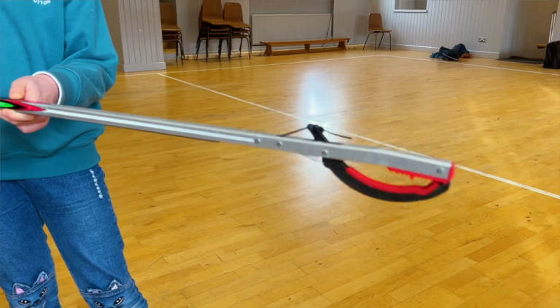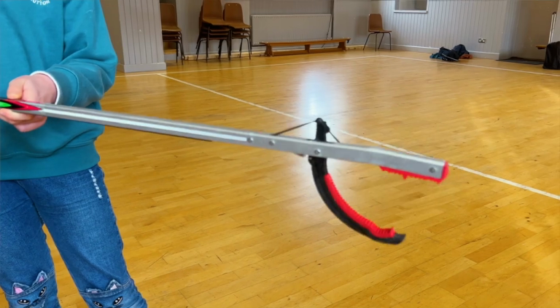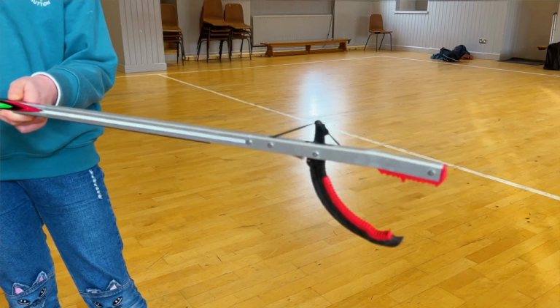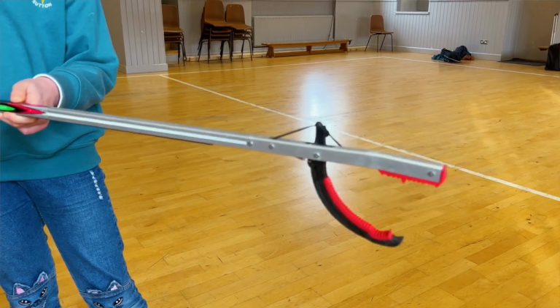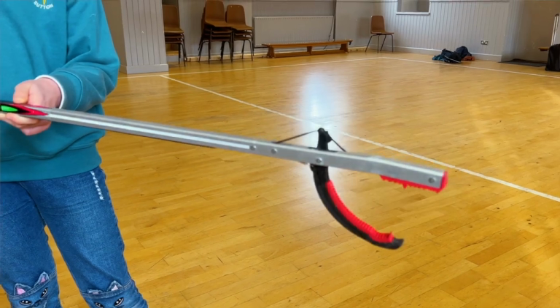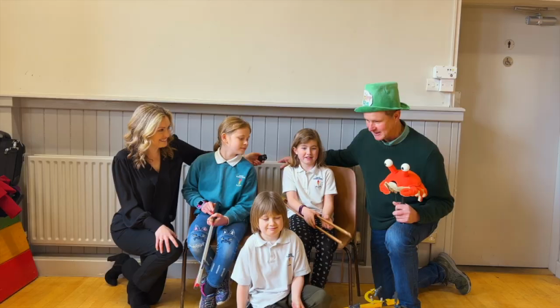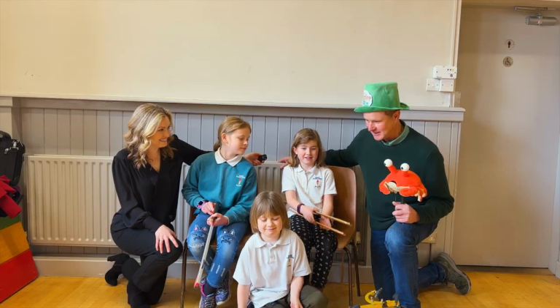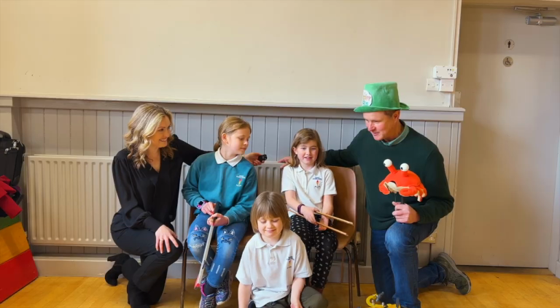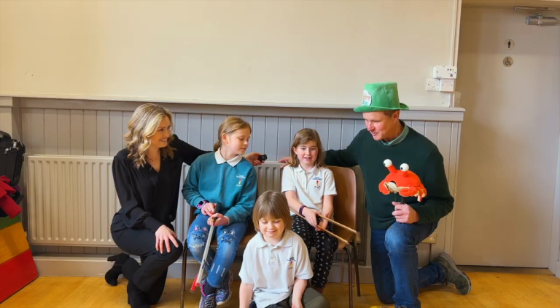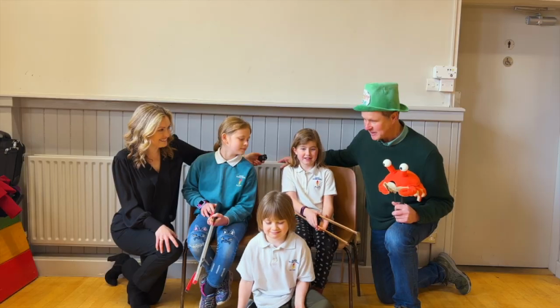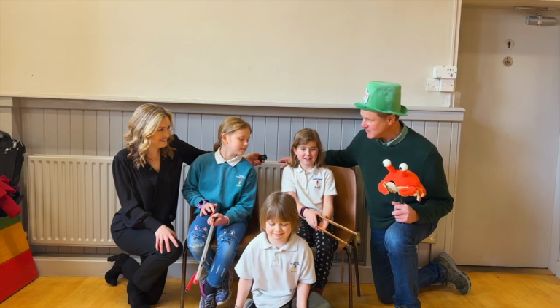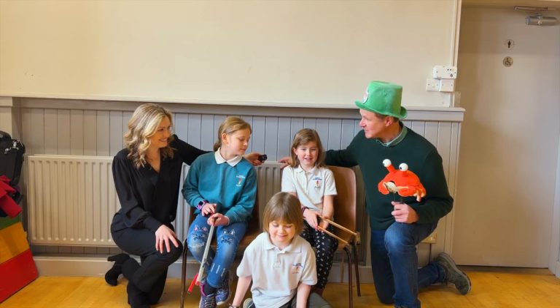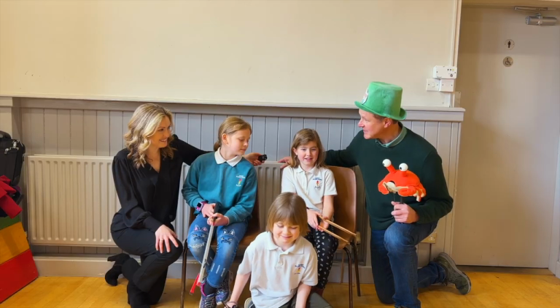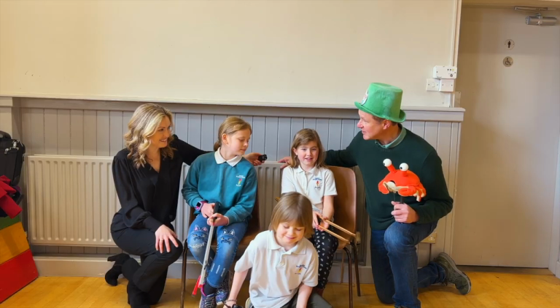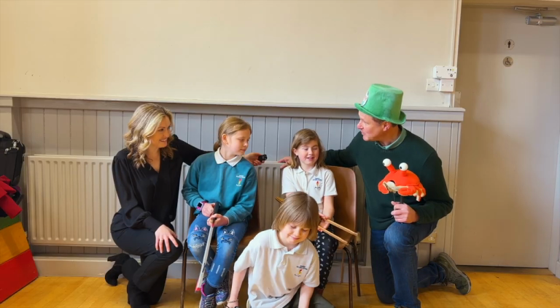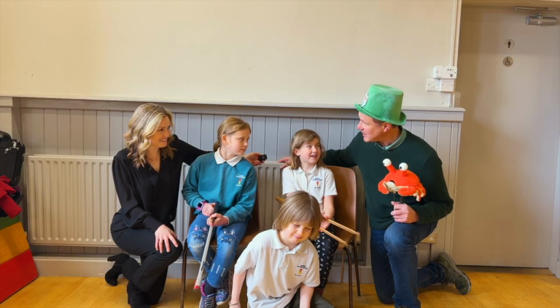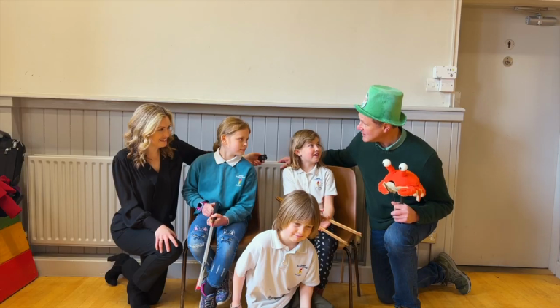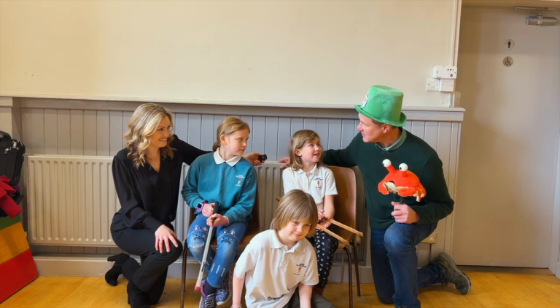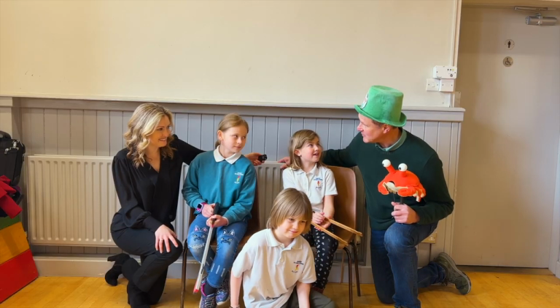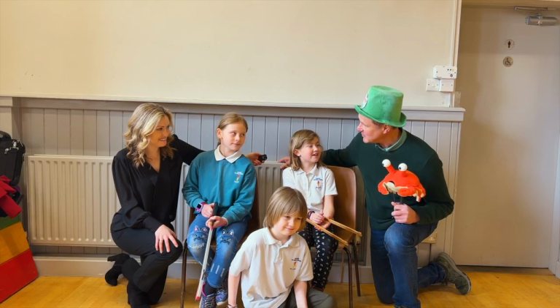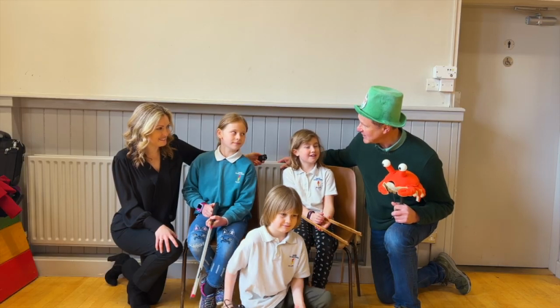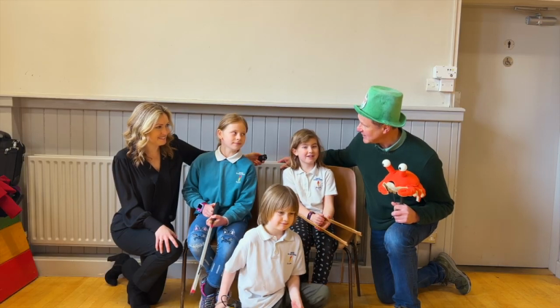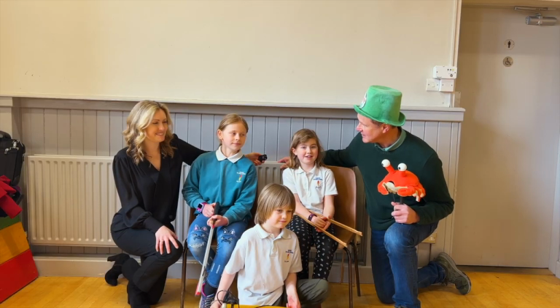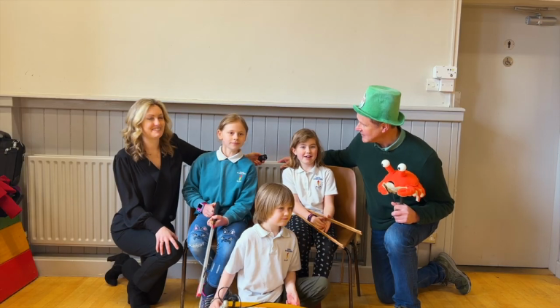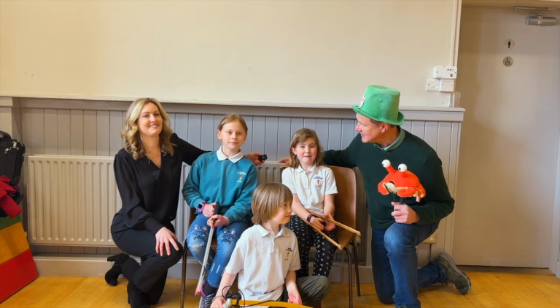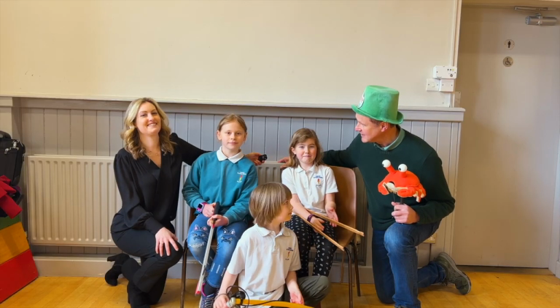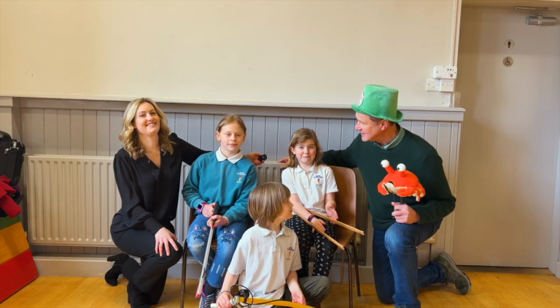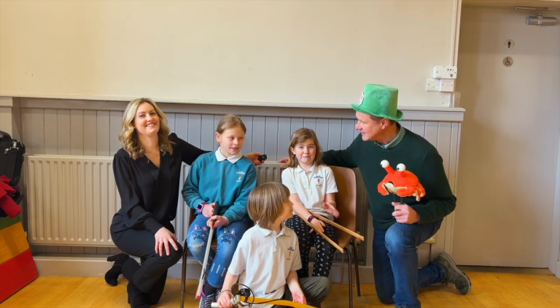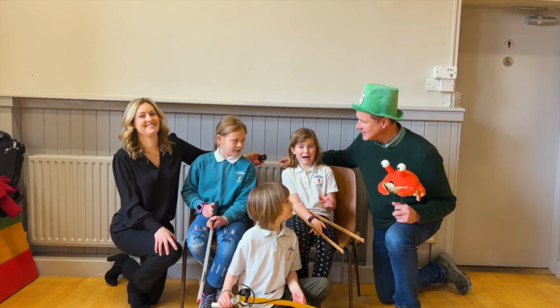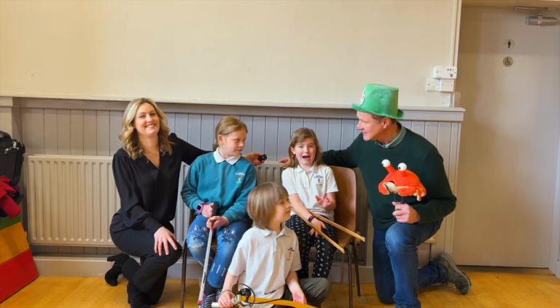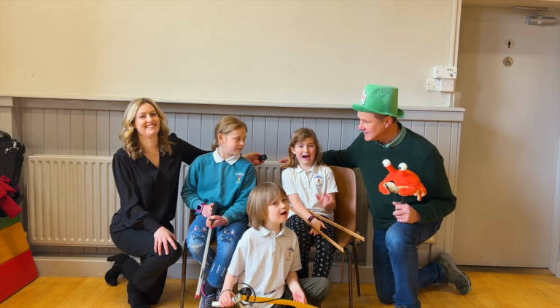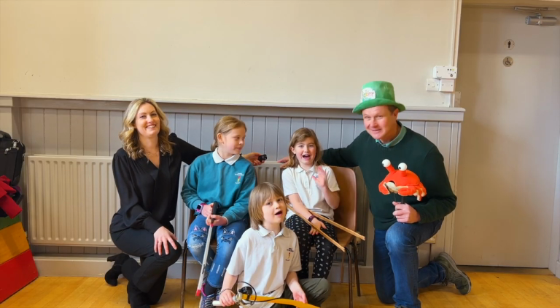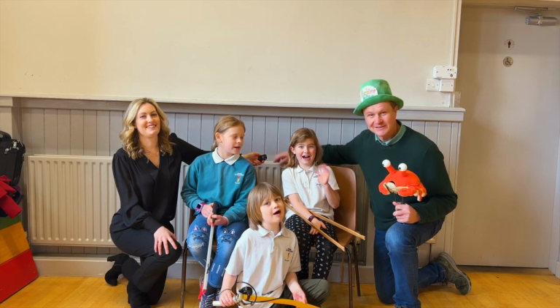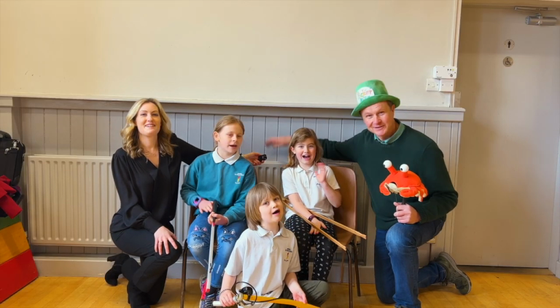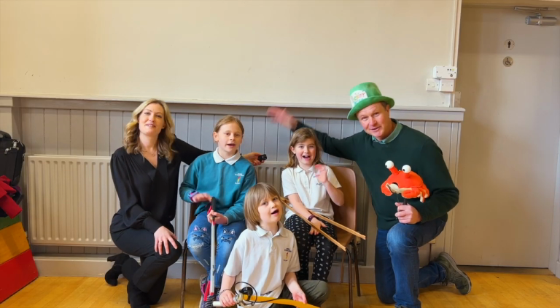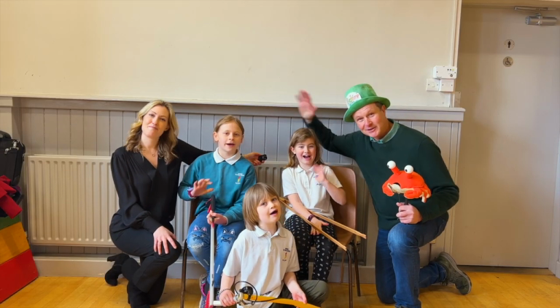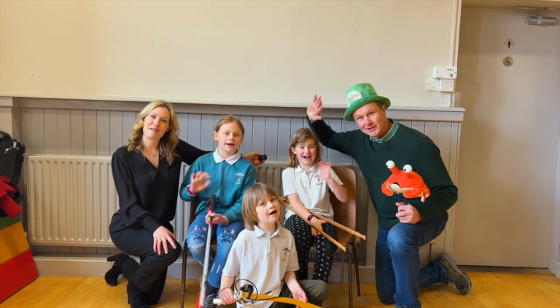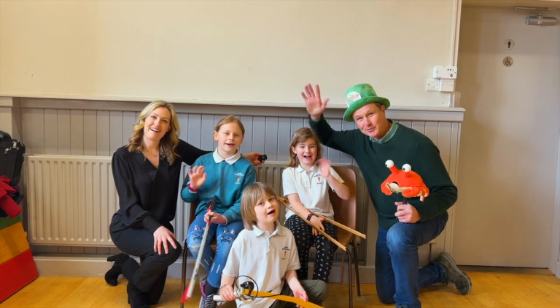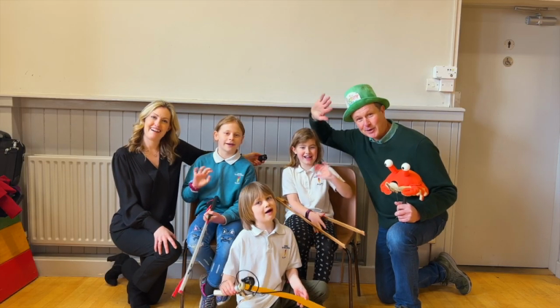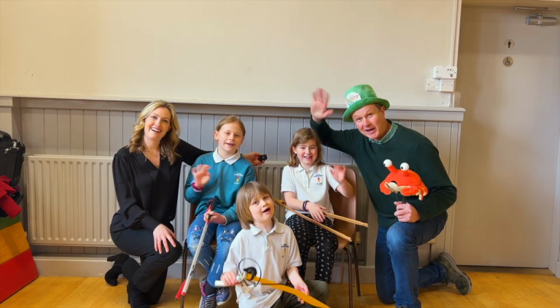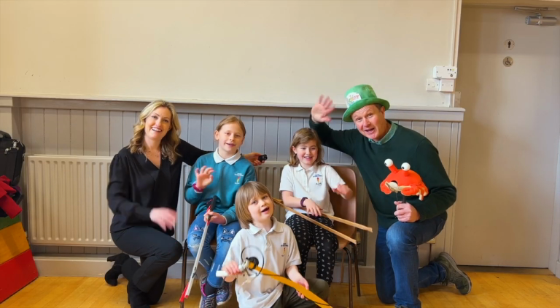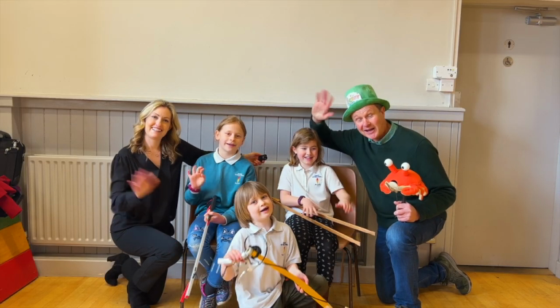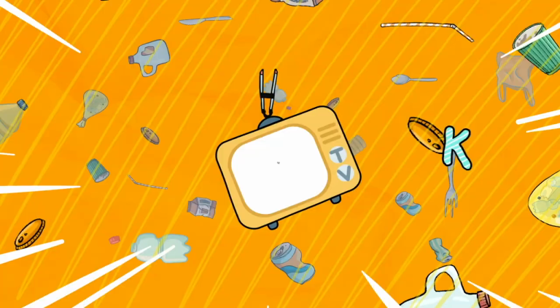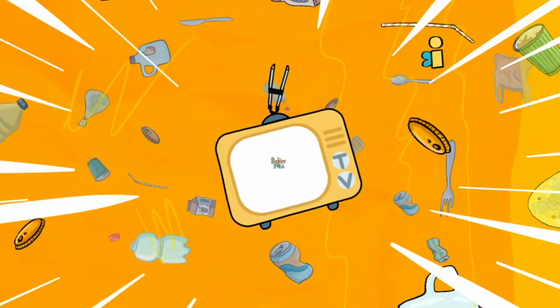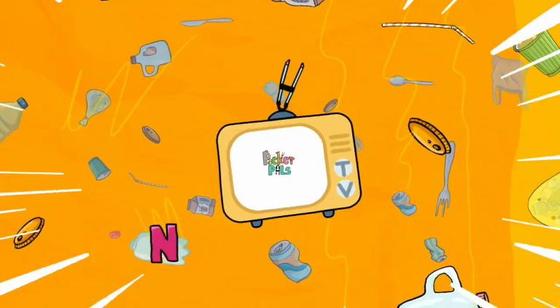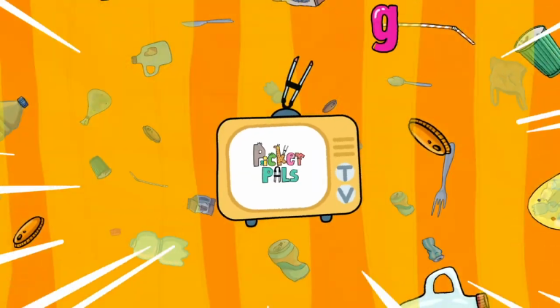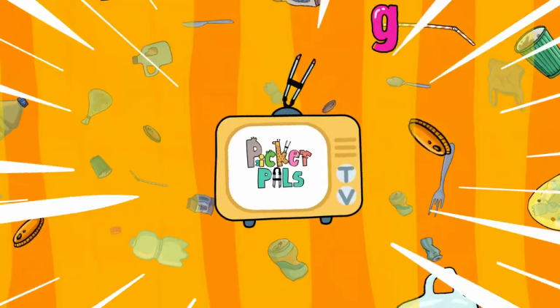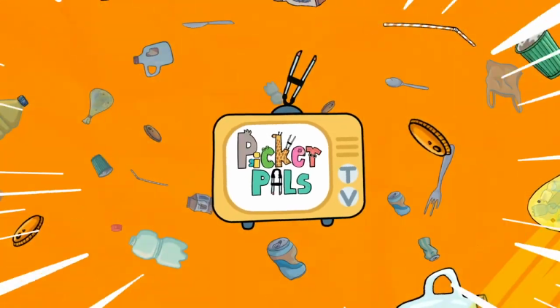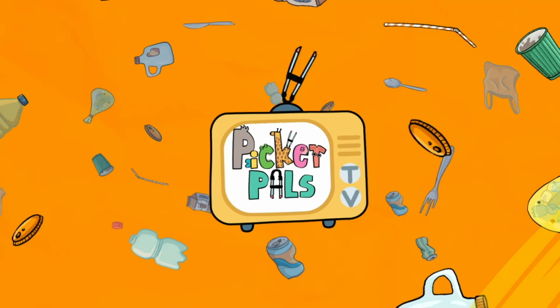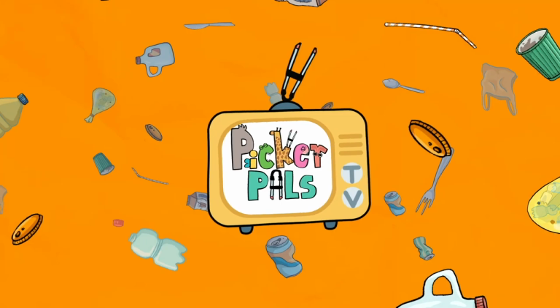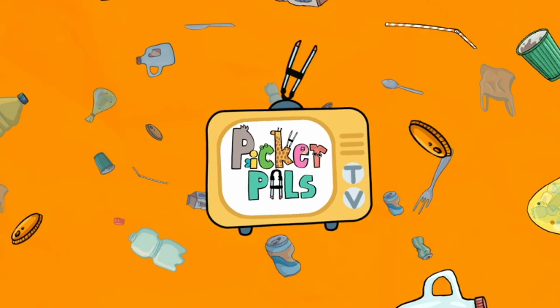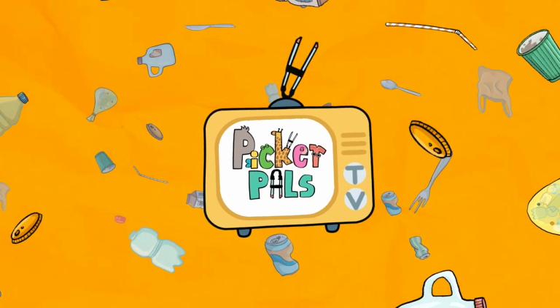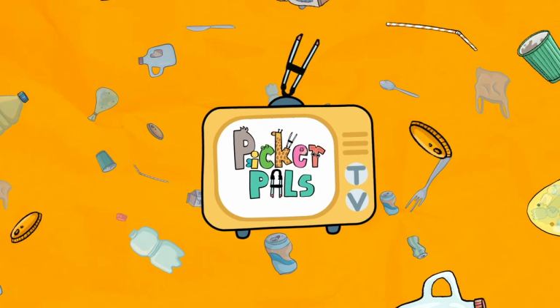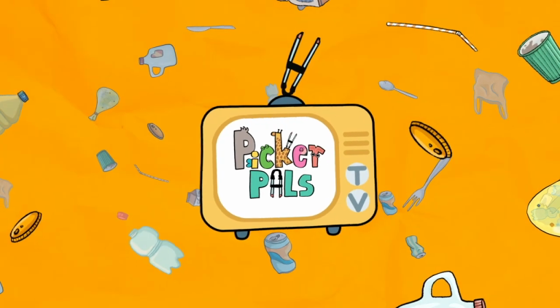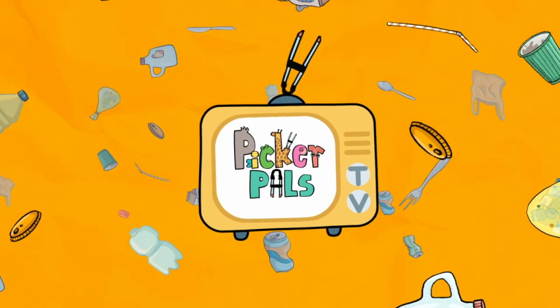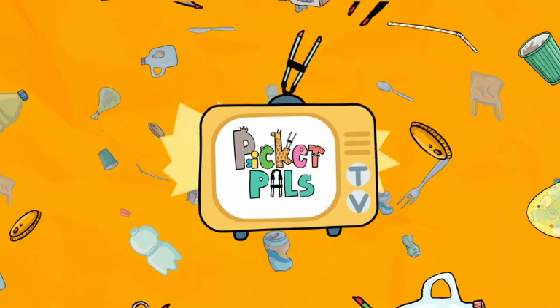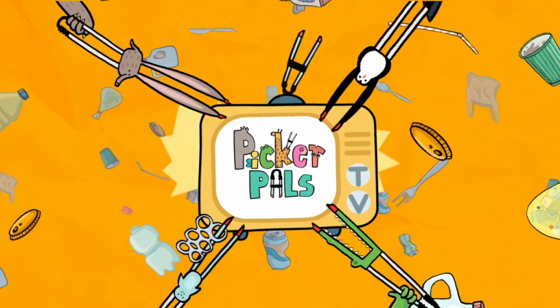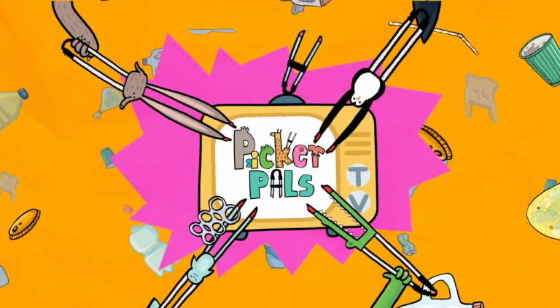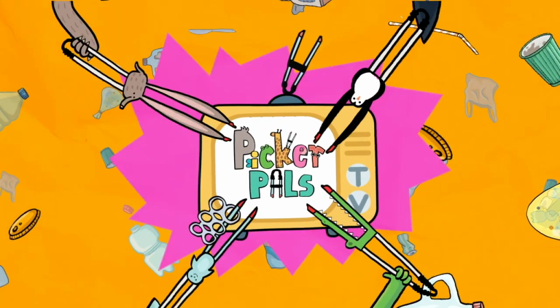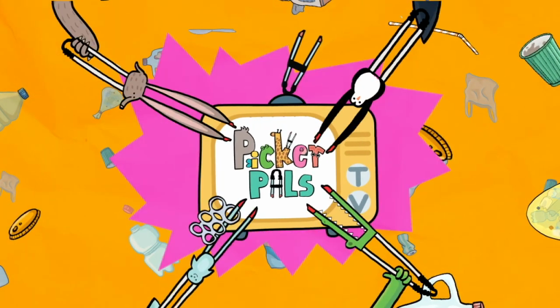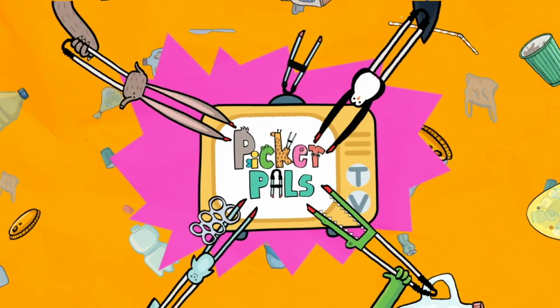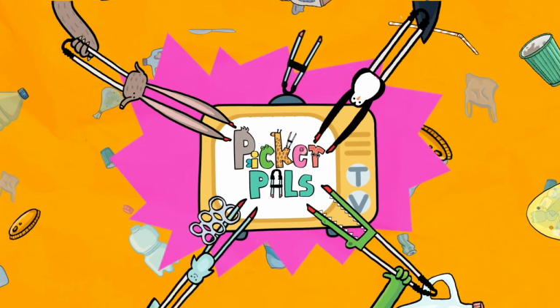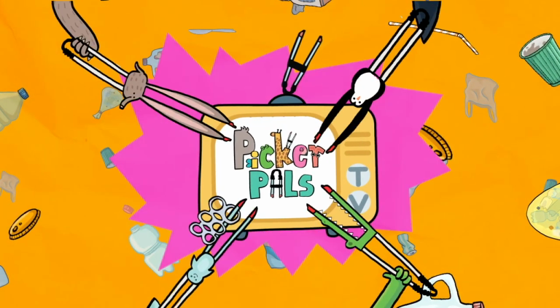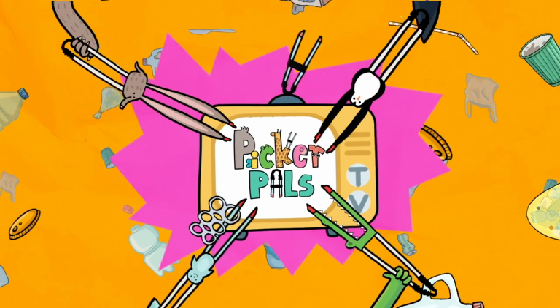Fantastic! Well, shall we say goodbye to everybody? Bye! Goodbye! Picker Pals! Bye!